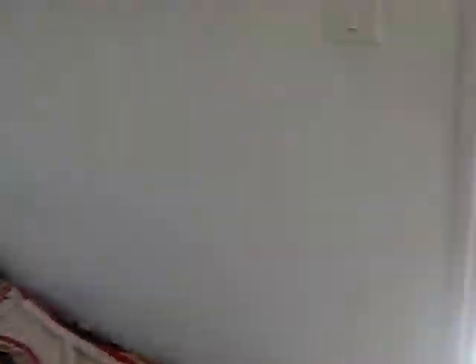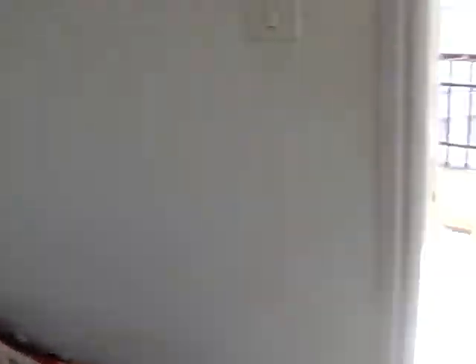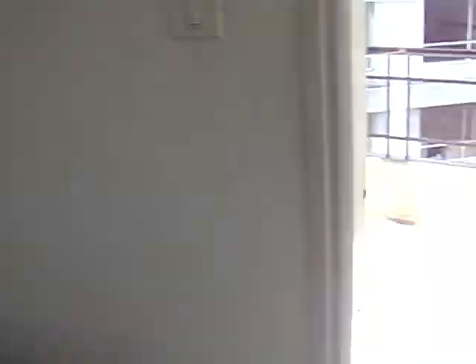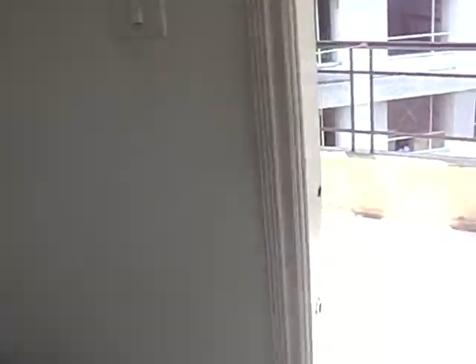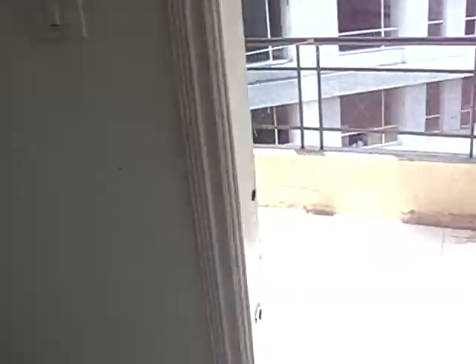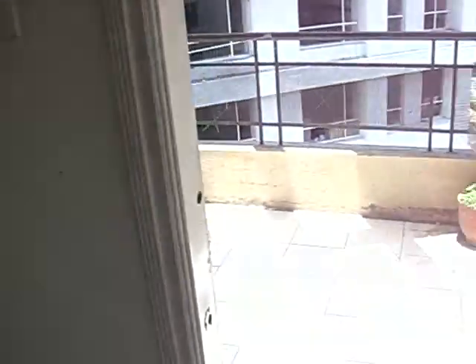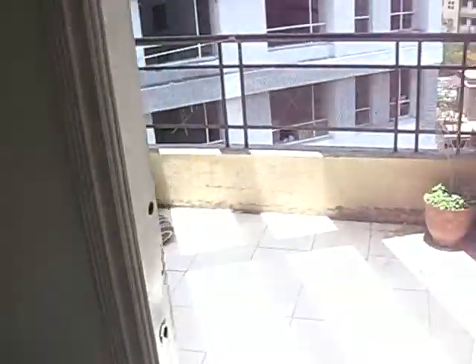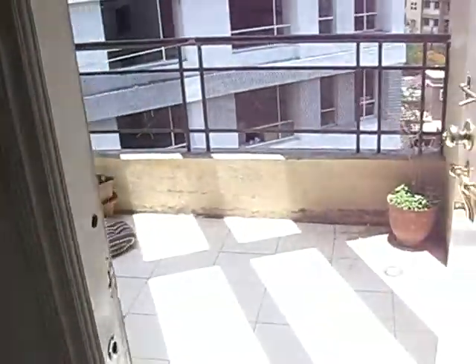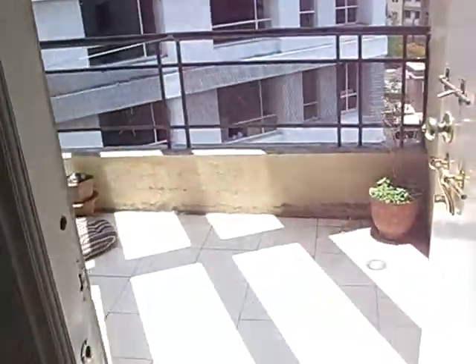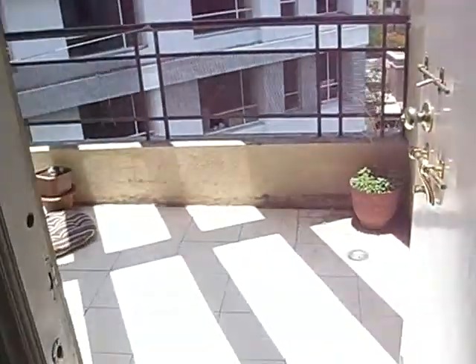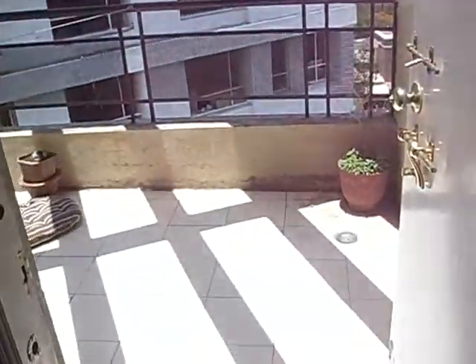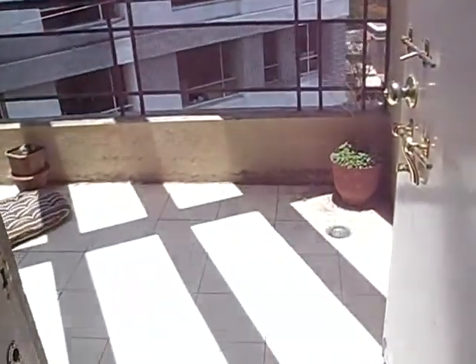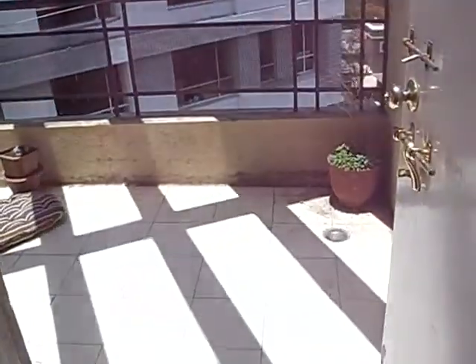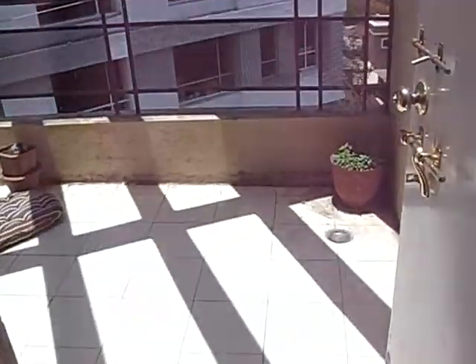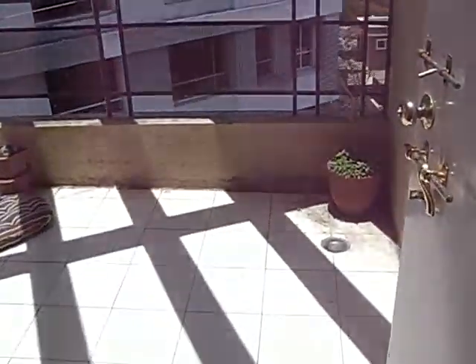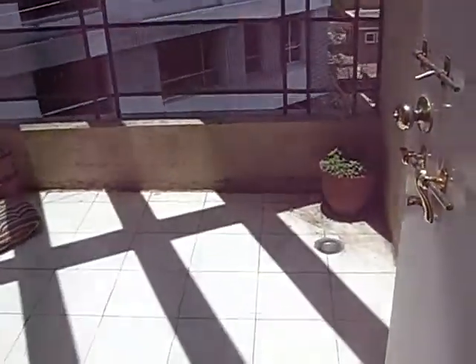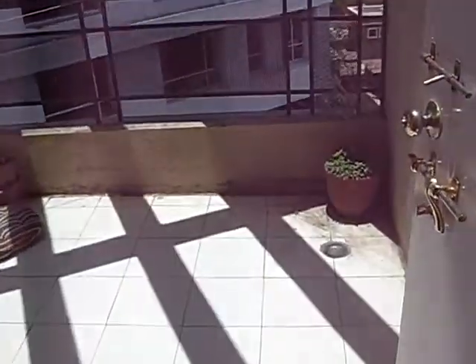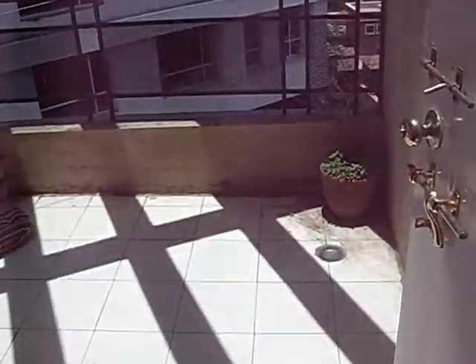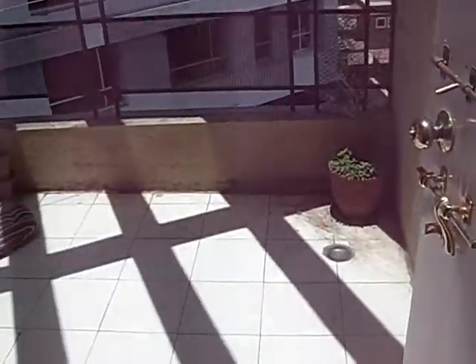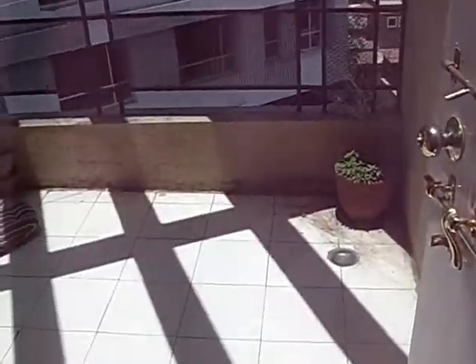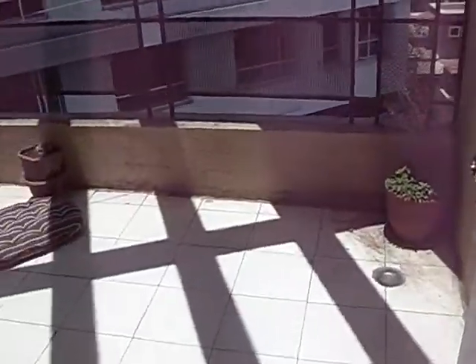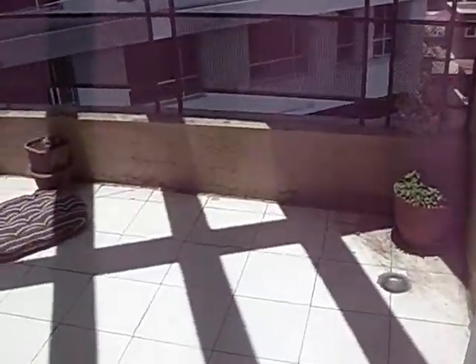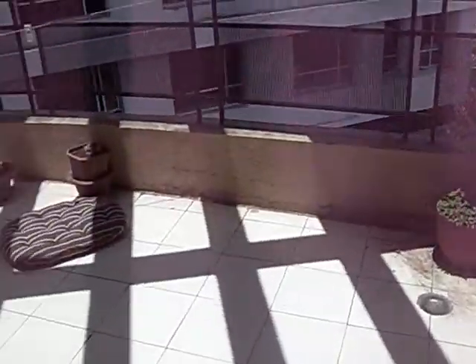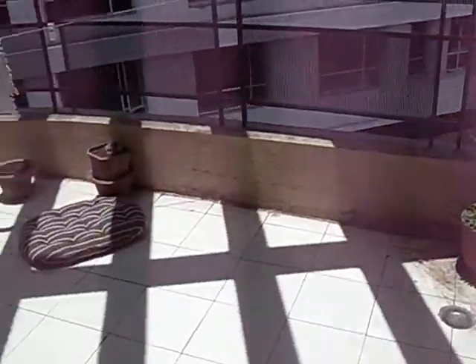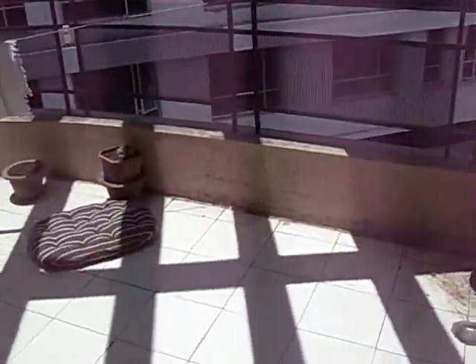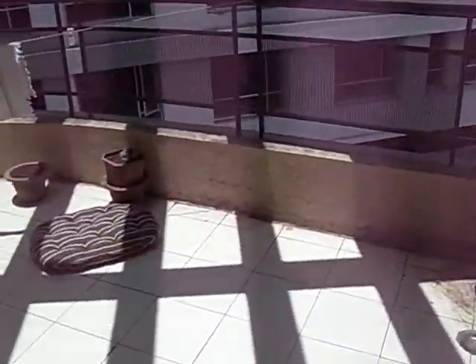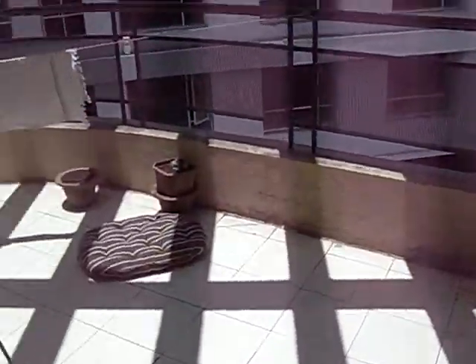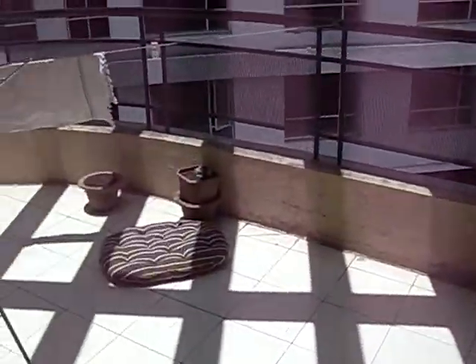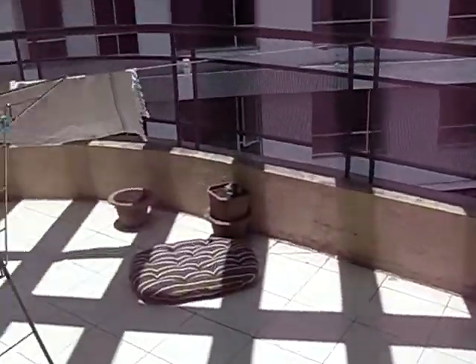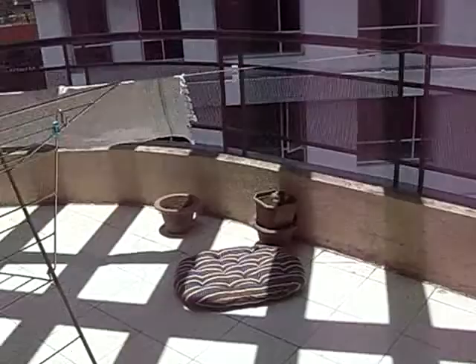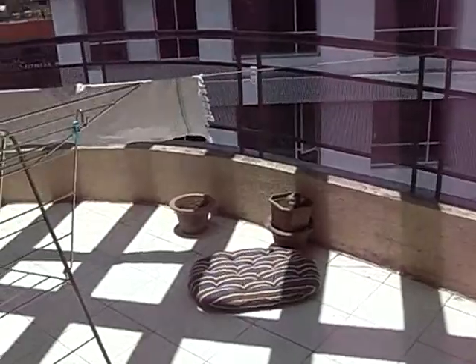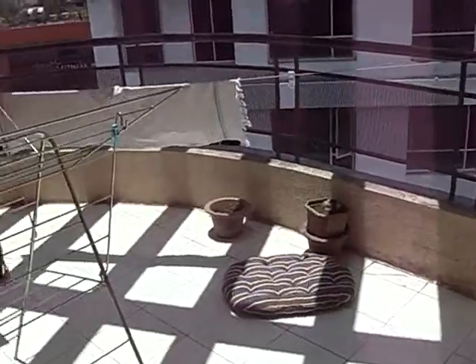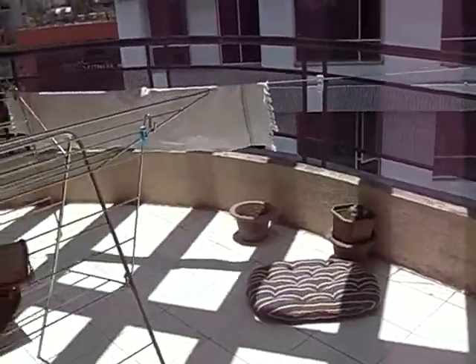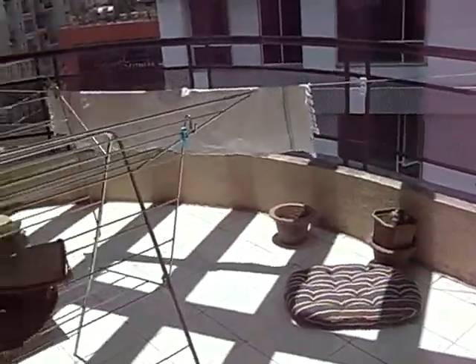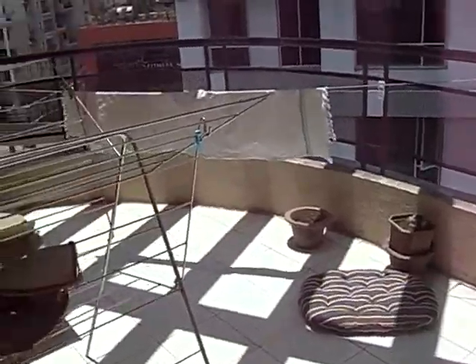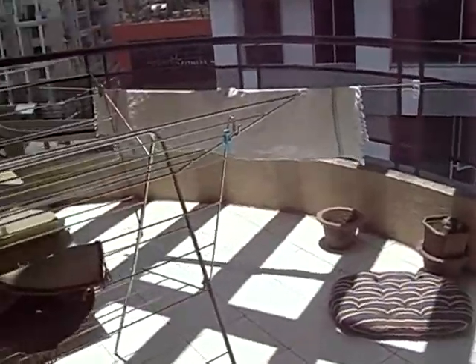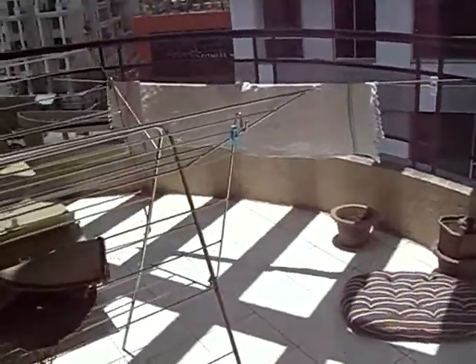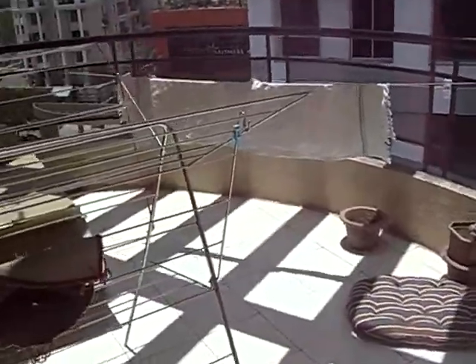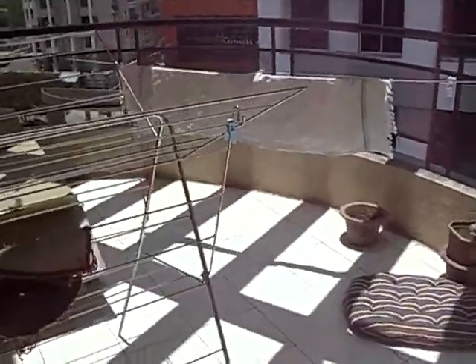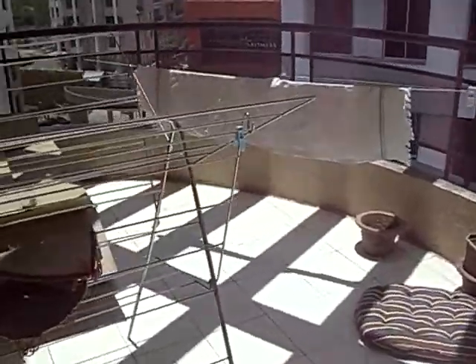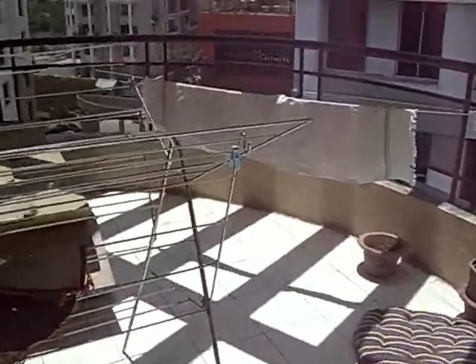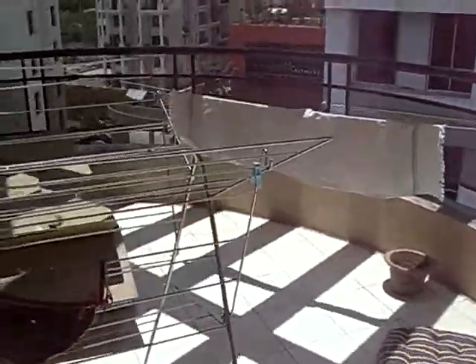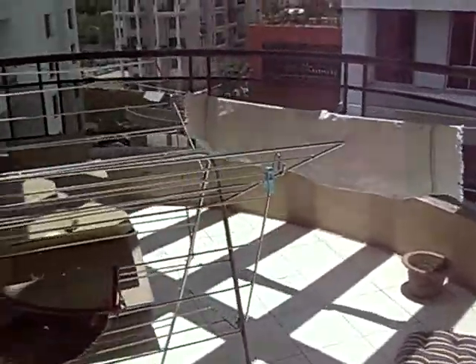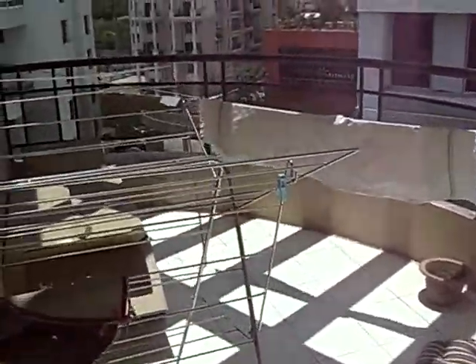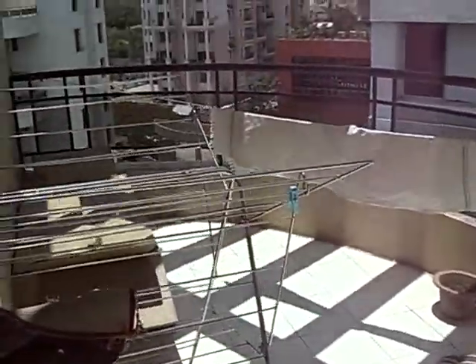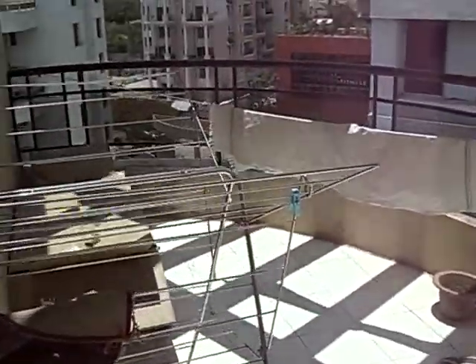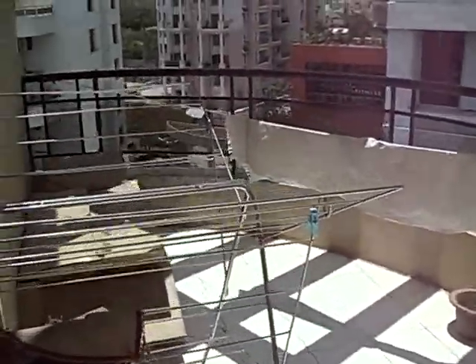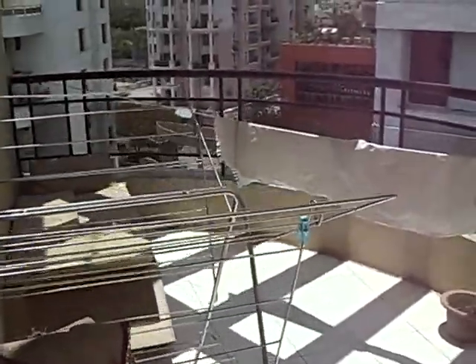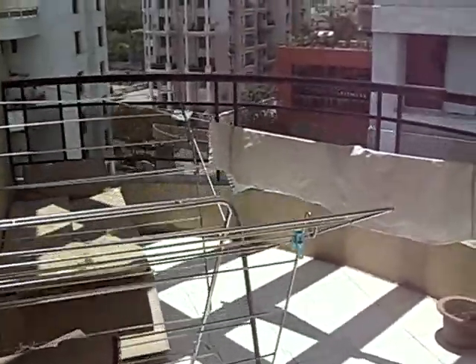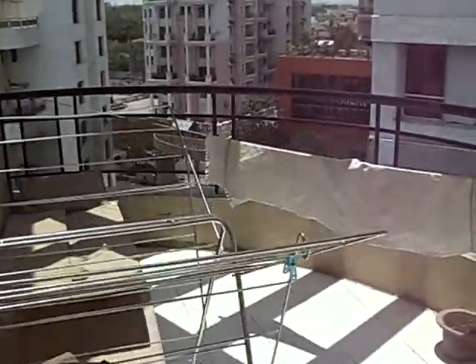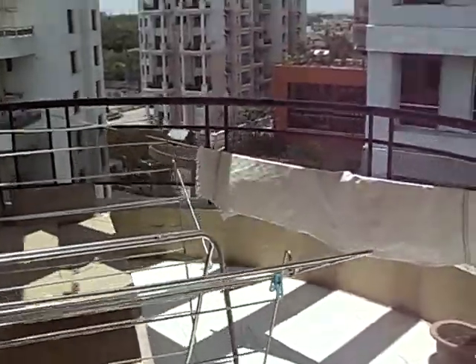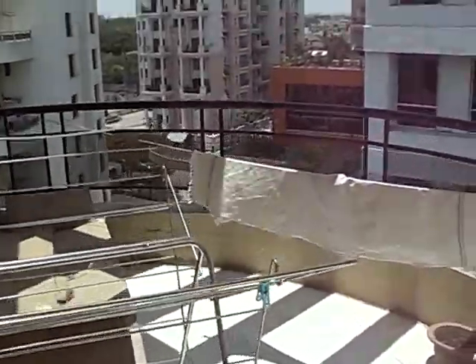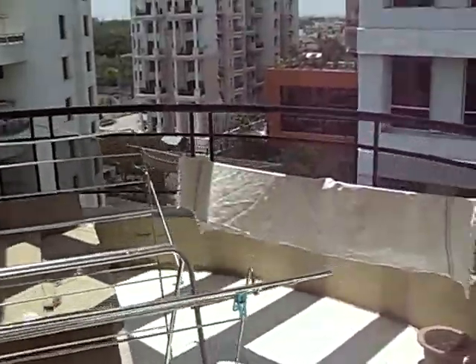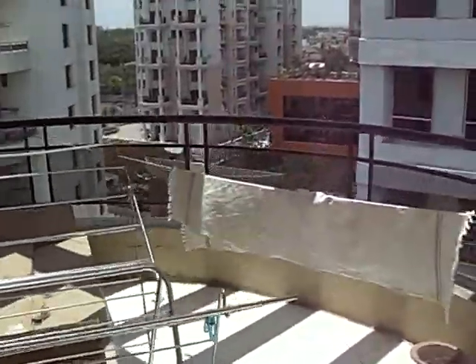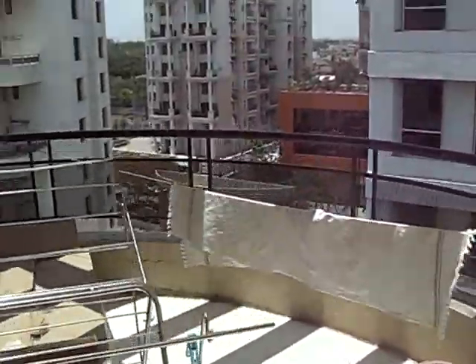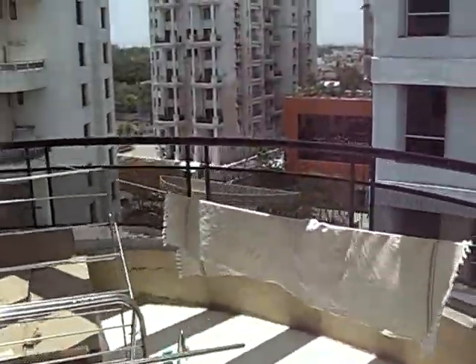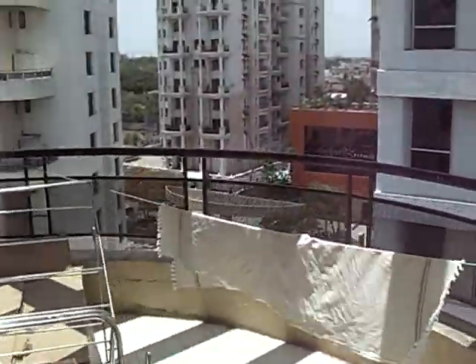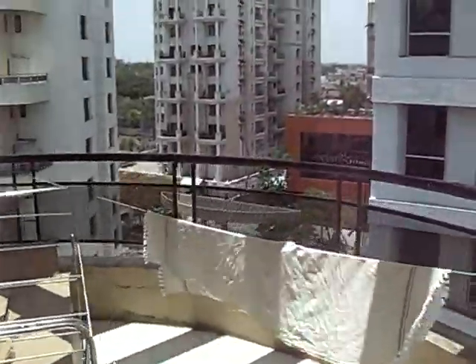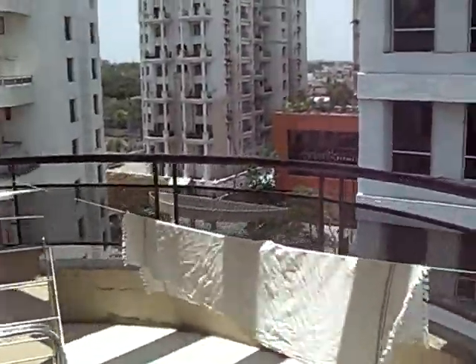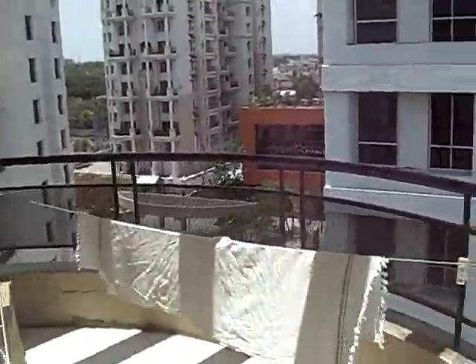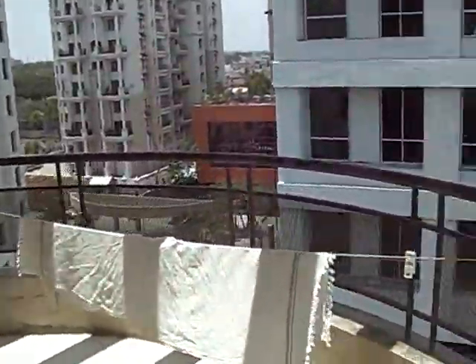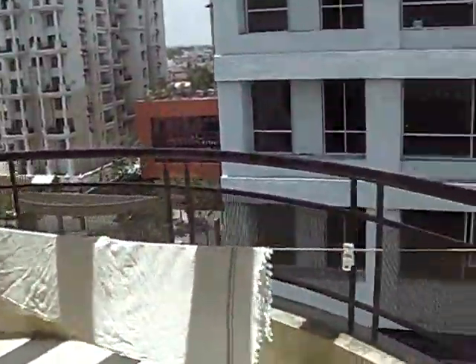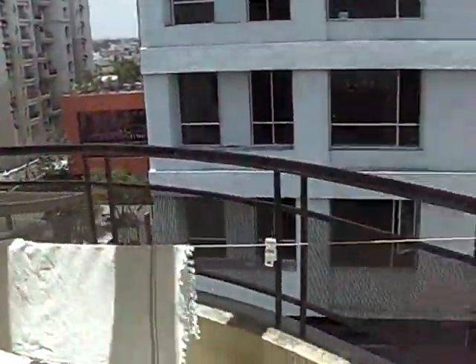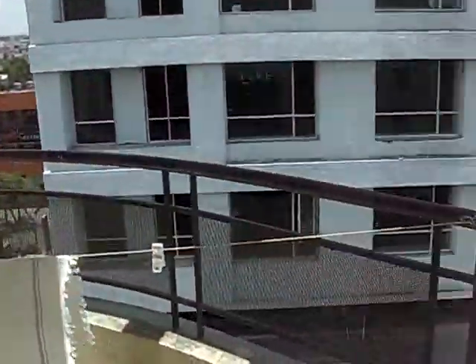And they have a big terrace. It's a very nice terrace. Again you have a good view.